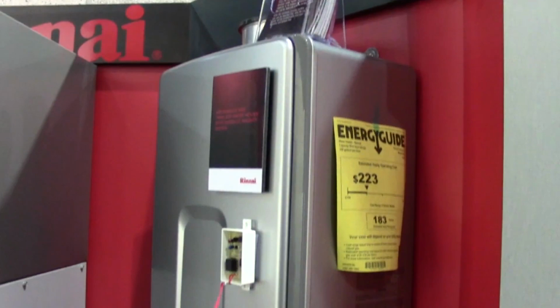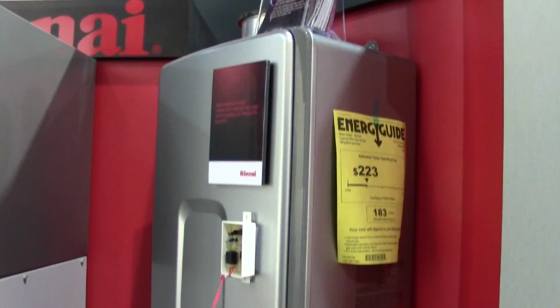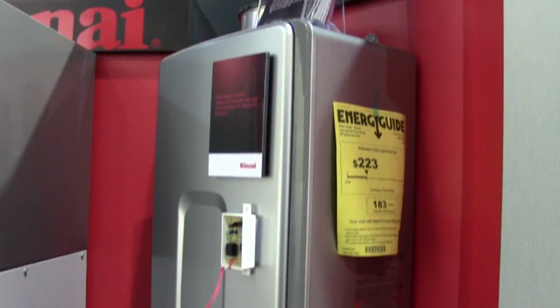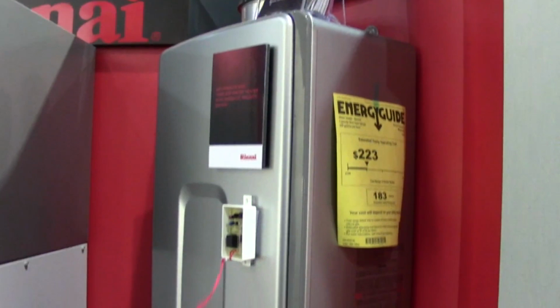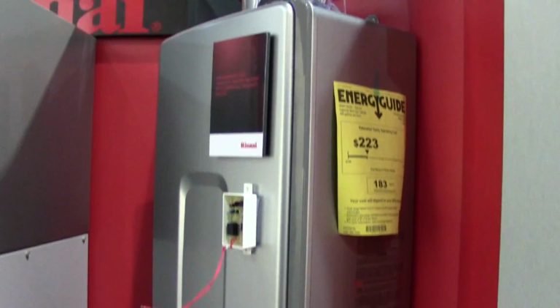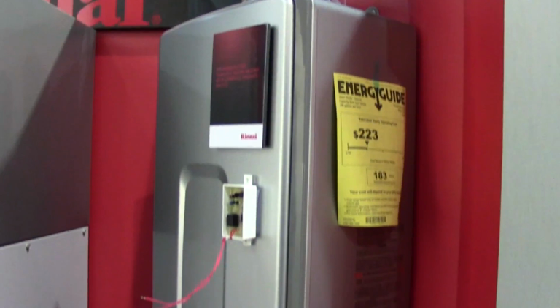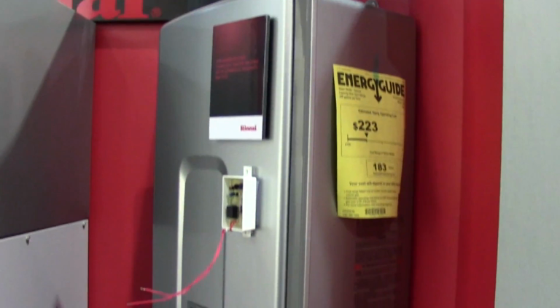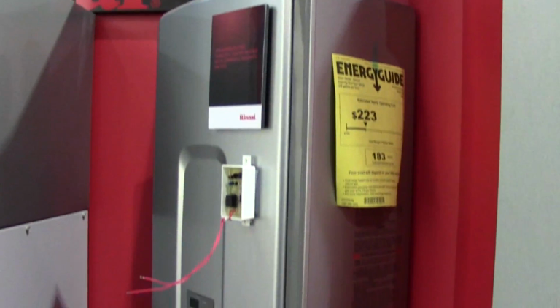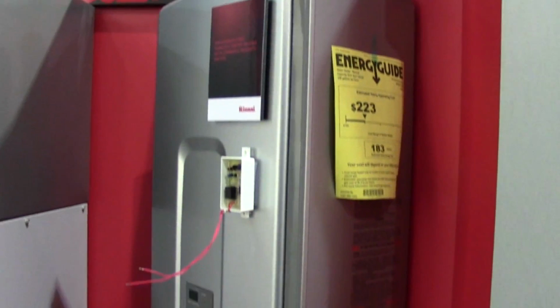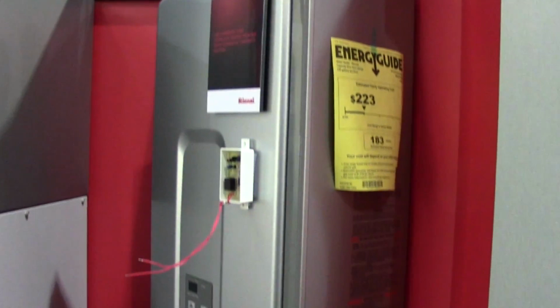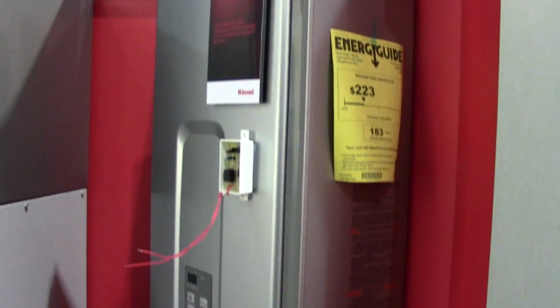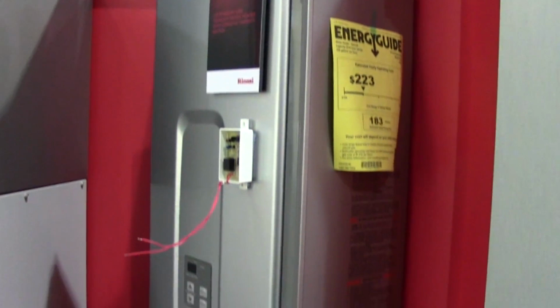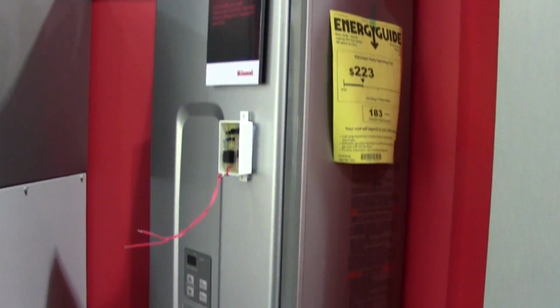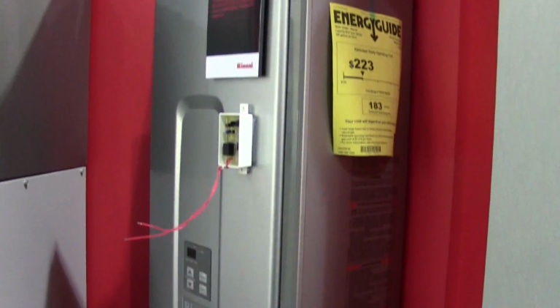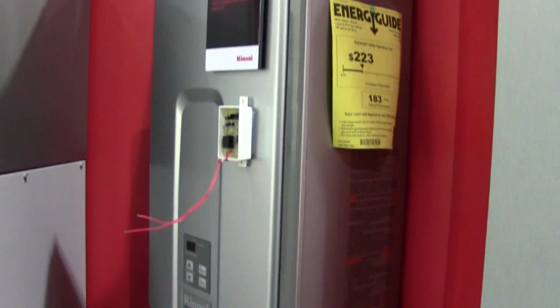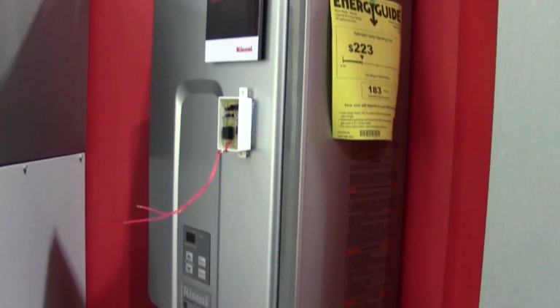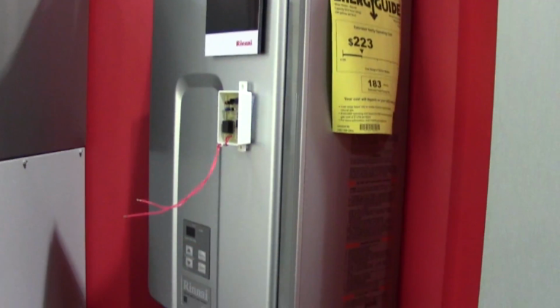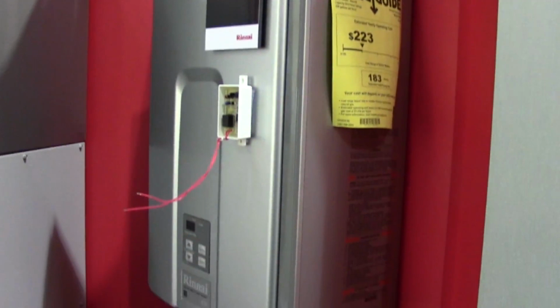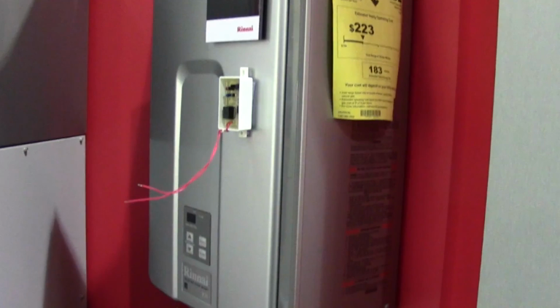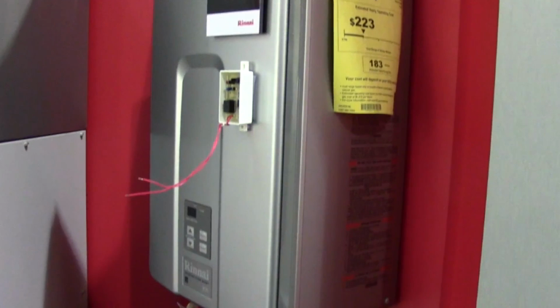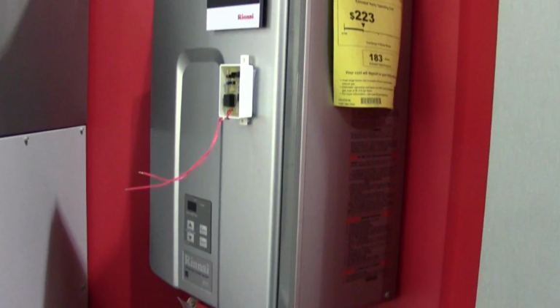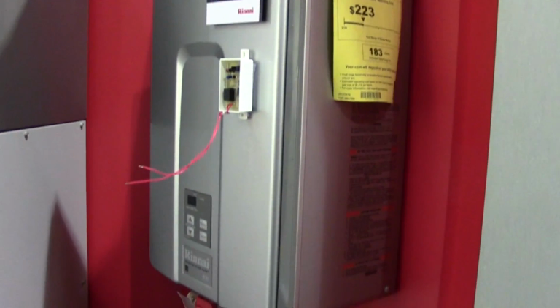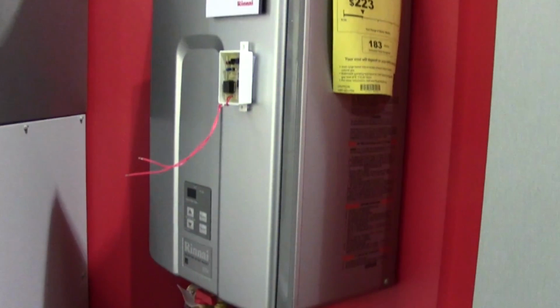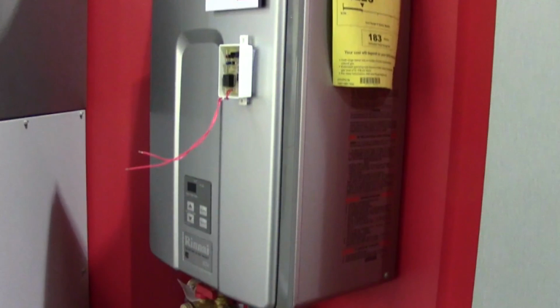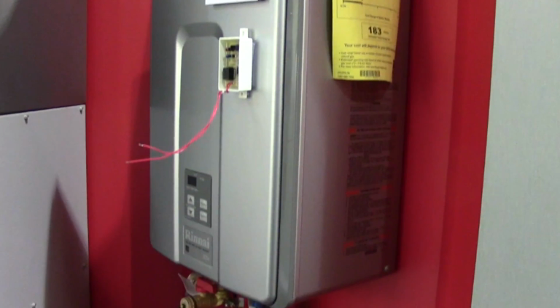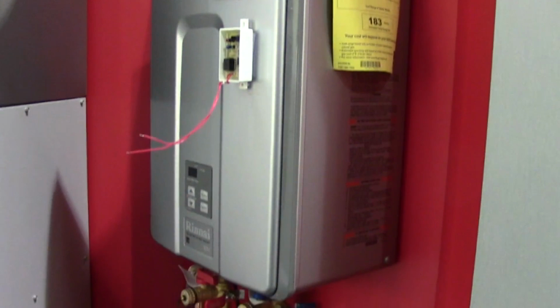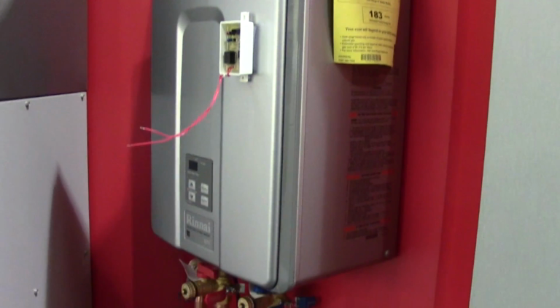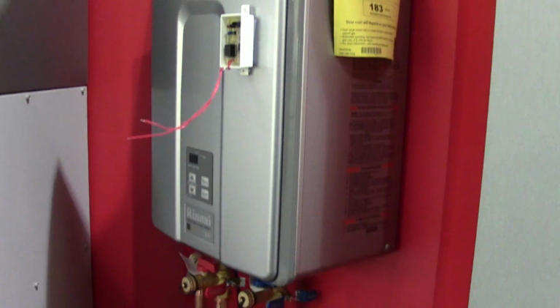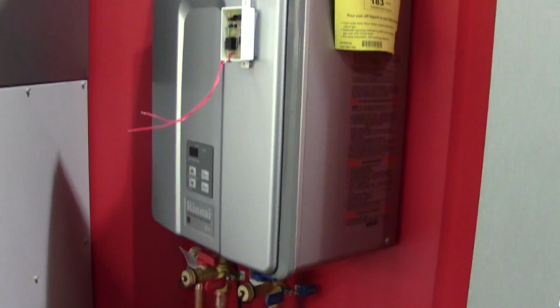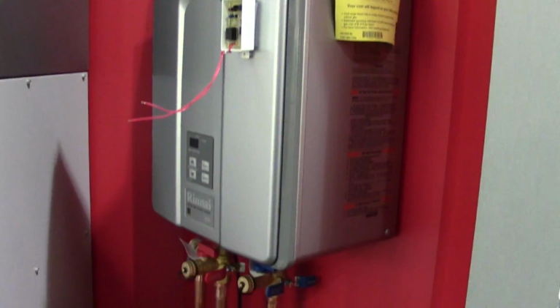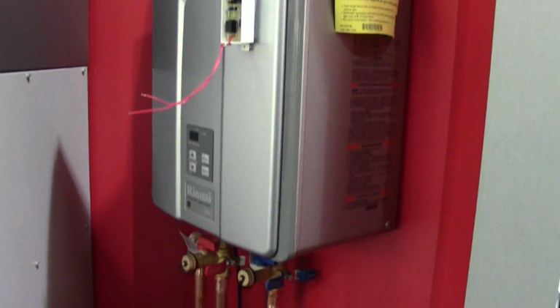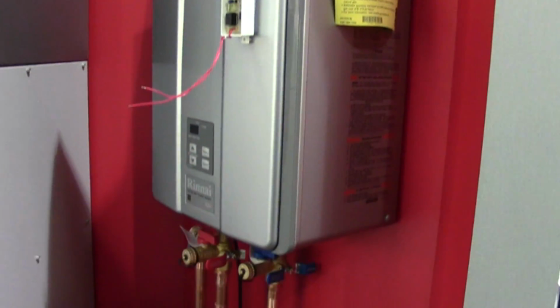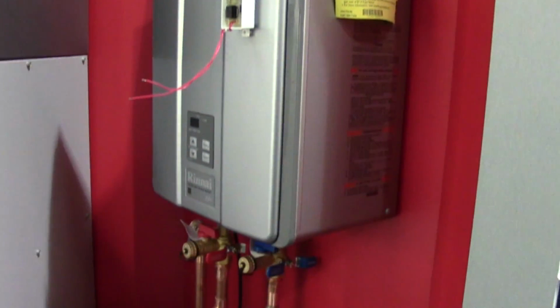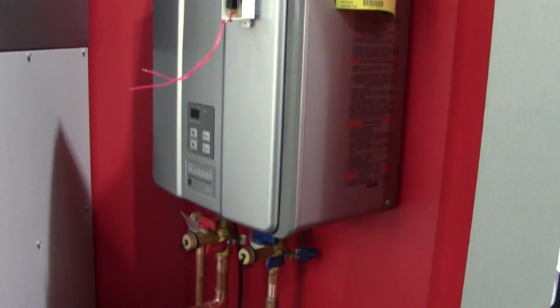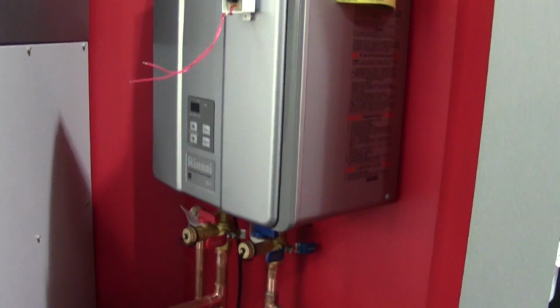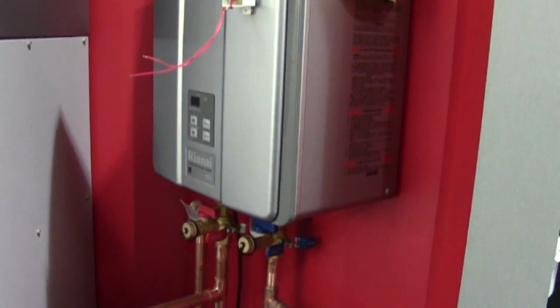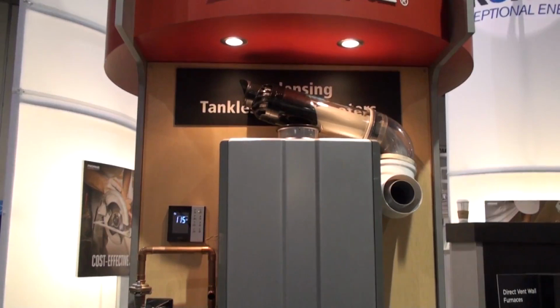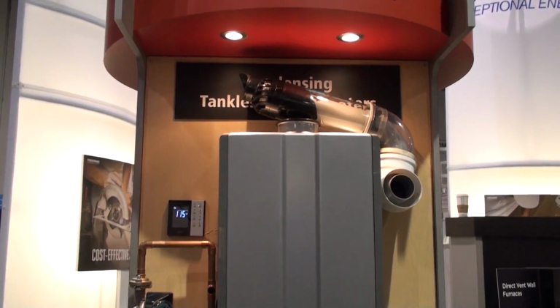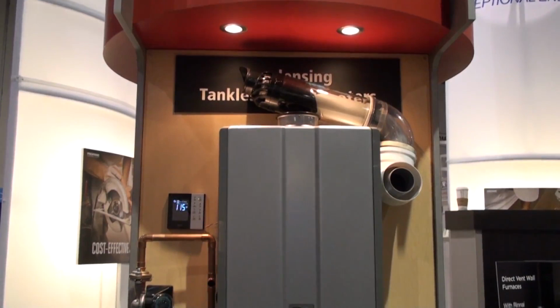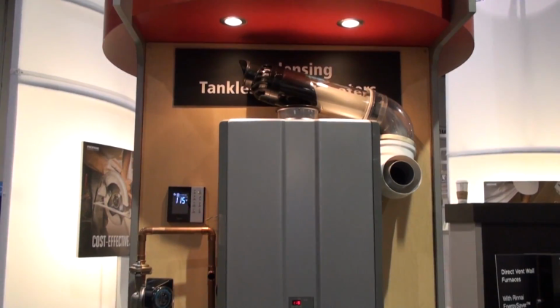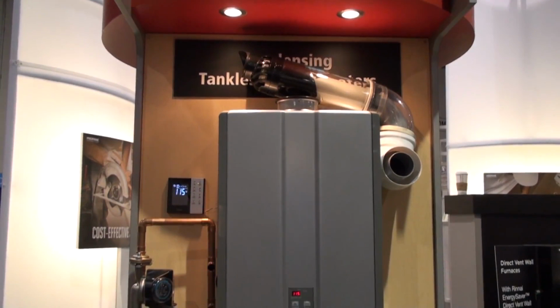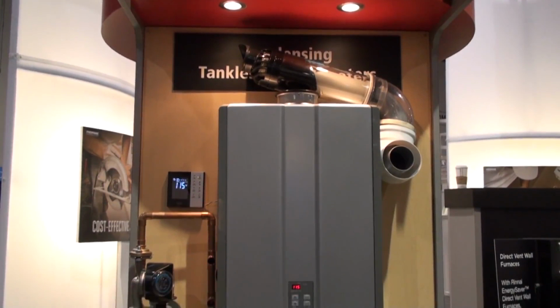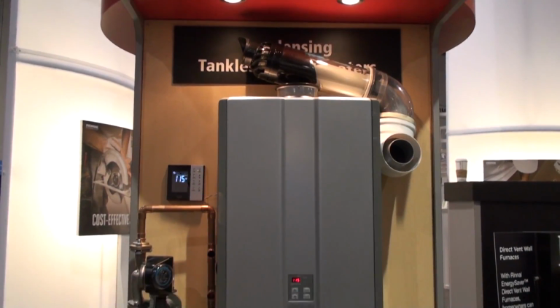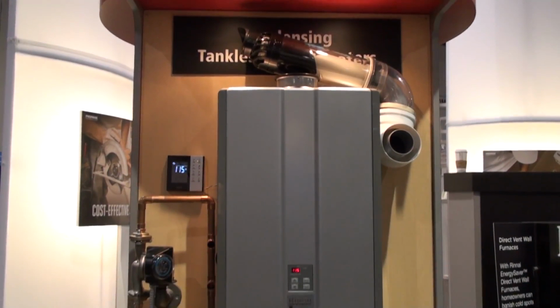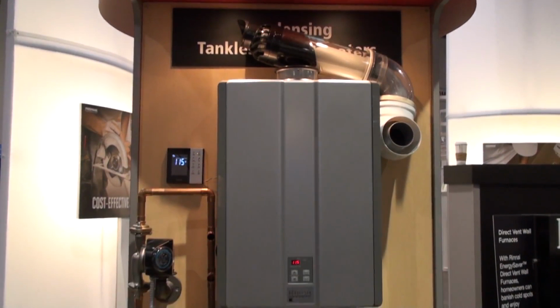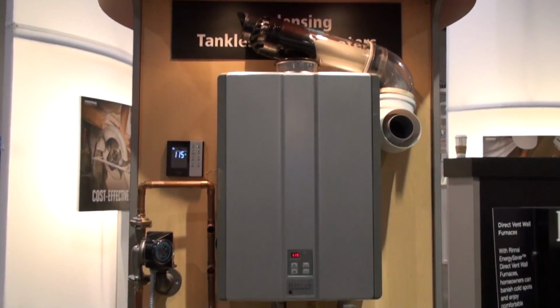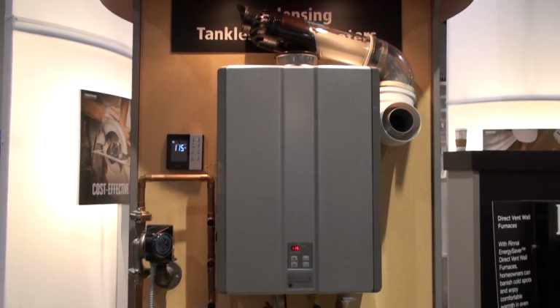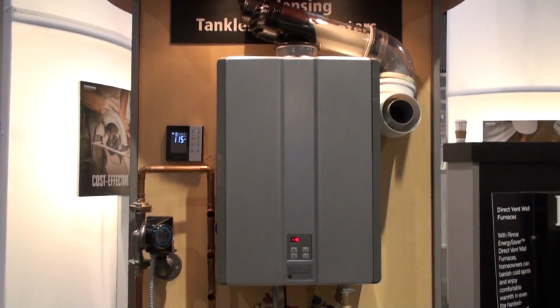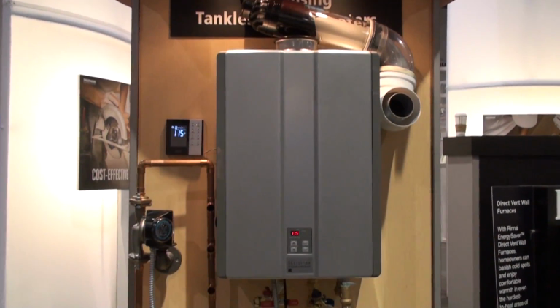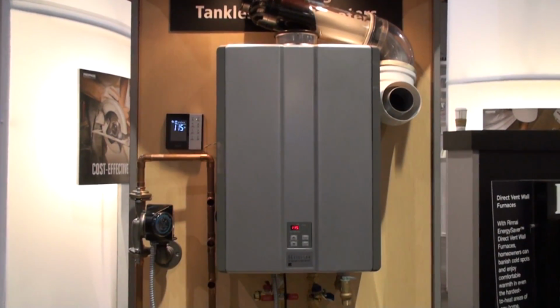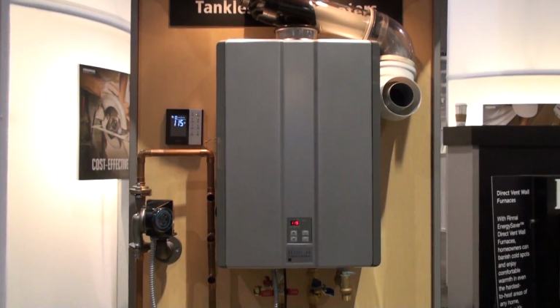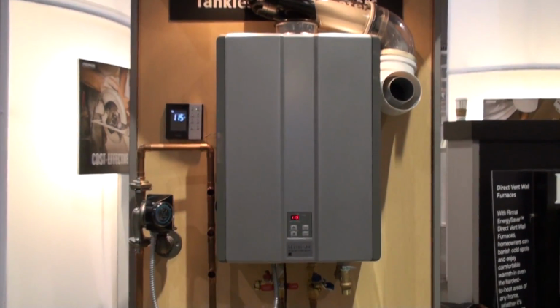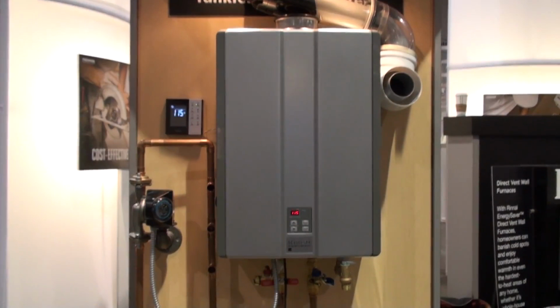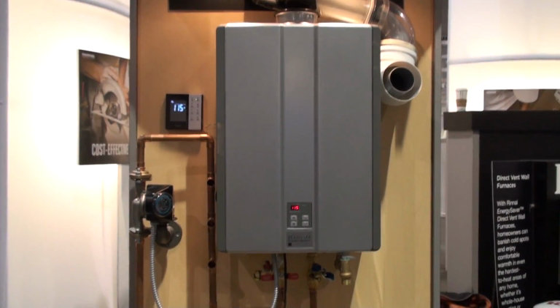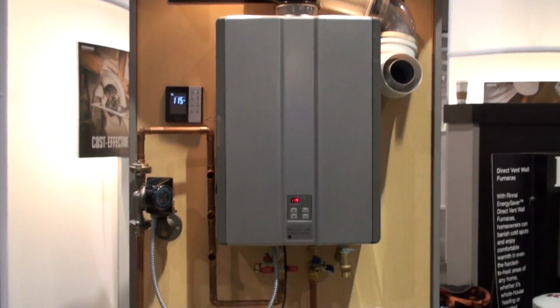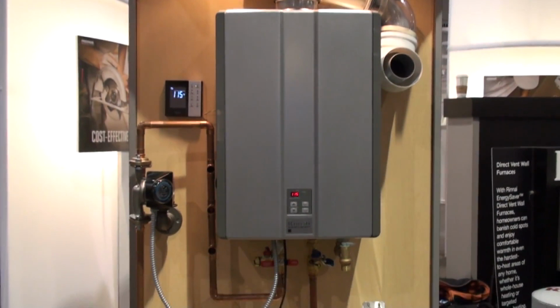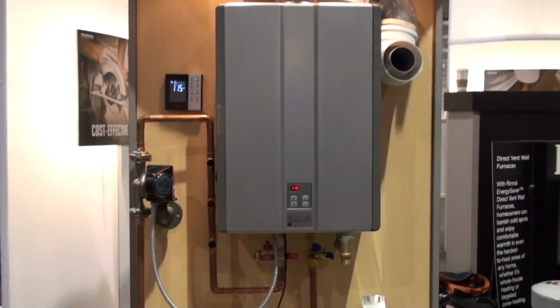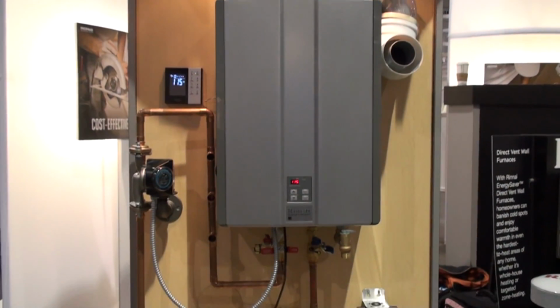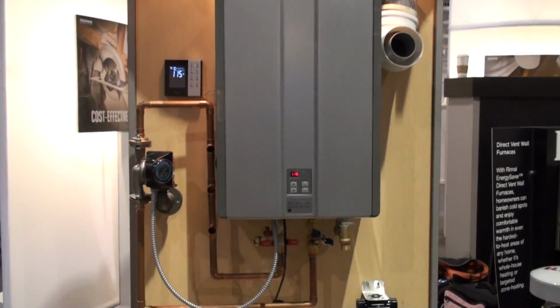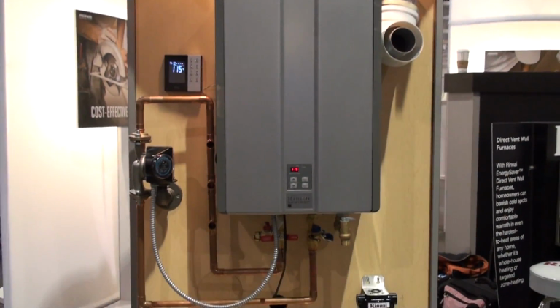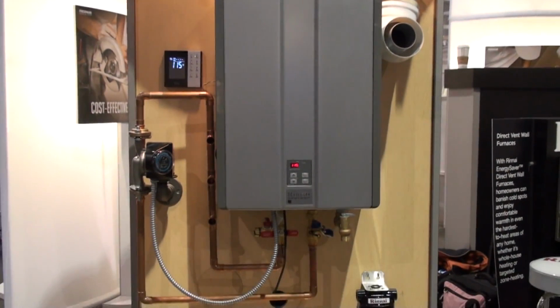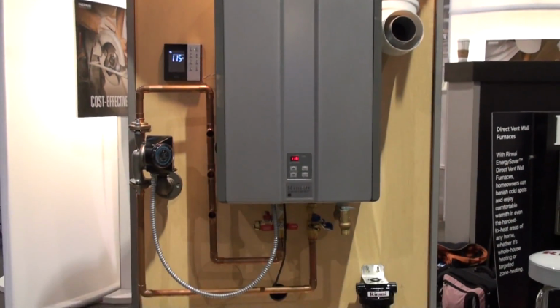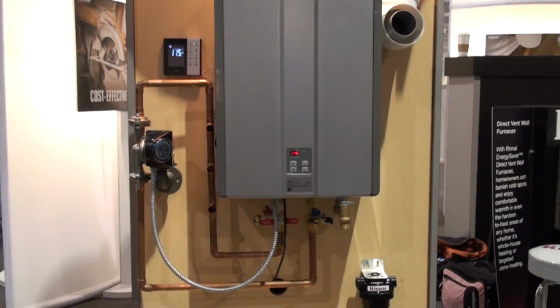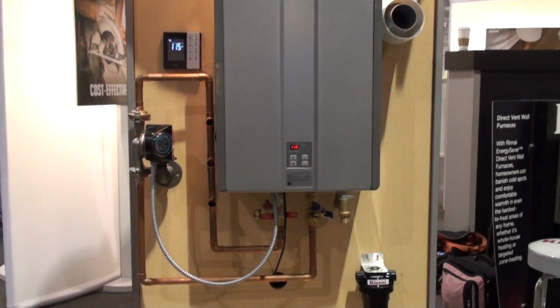This system can be used with any of our Rinnai tankless units — our luxury models, our value models, all the units.